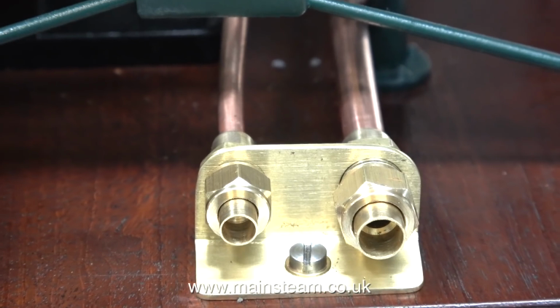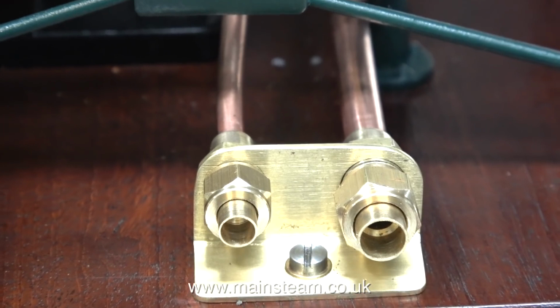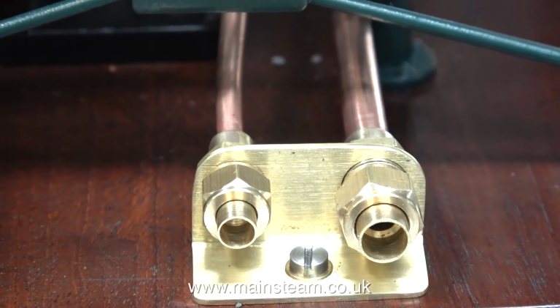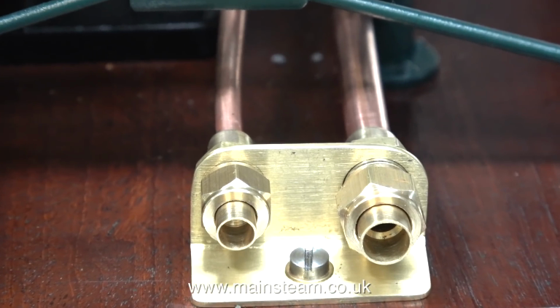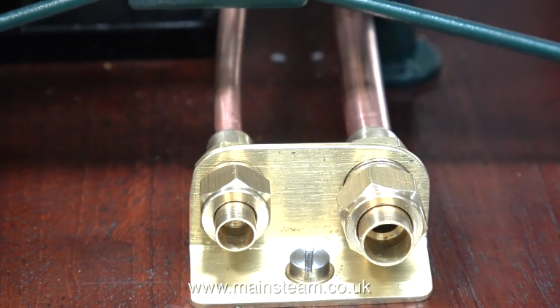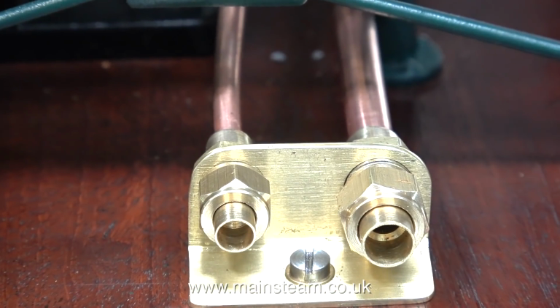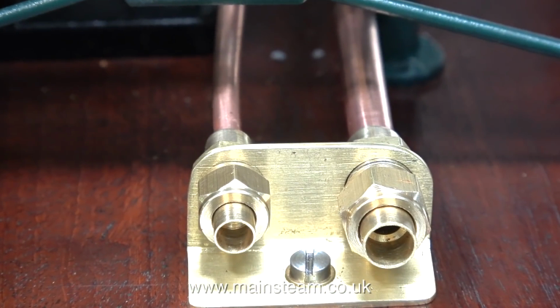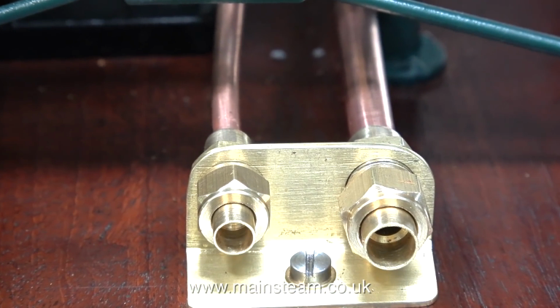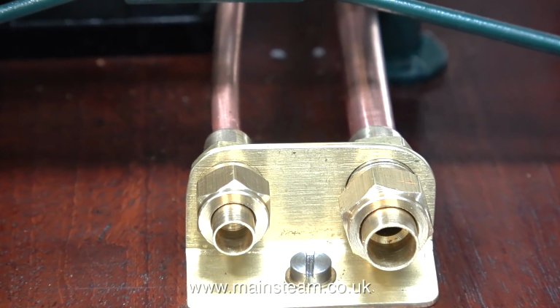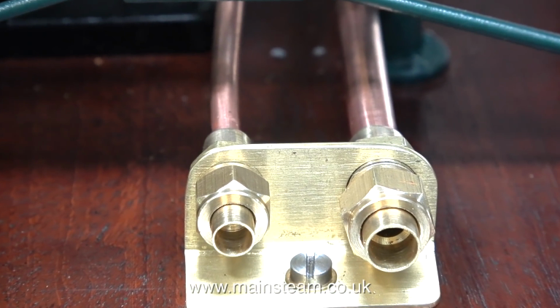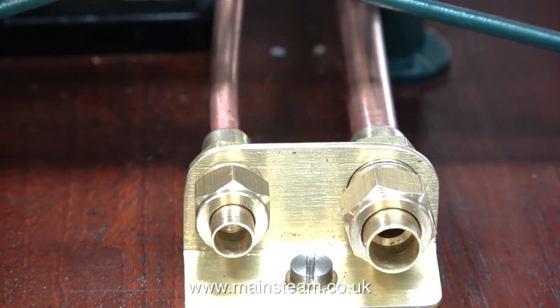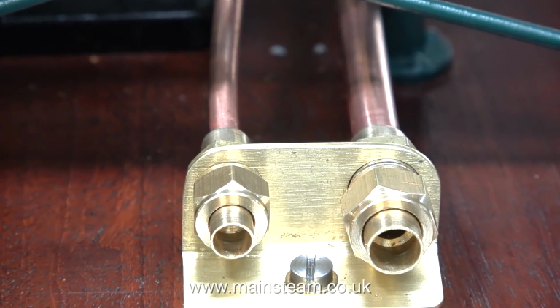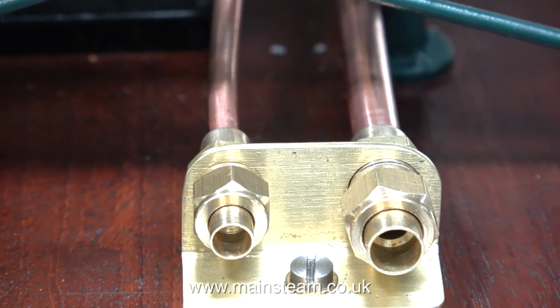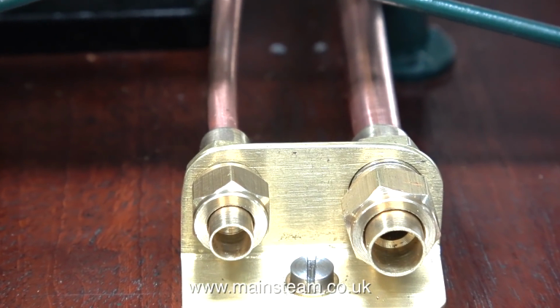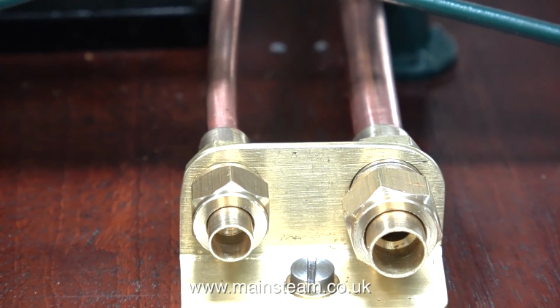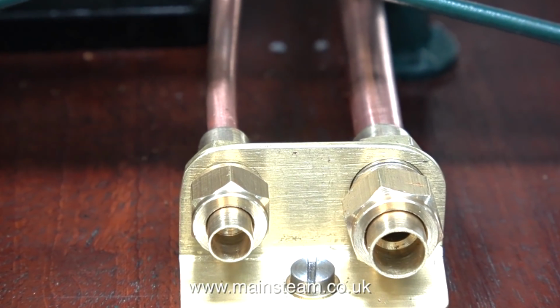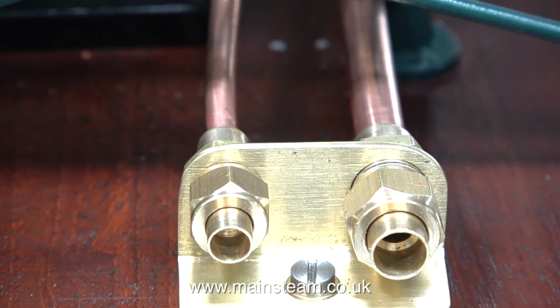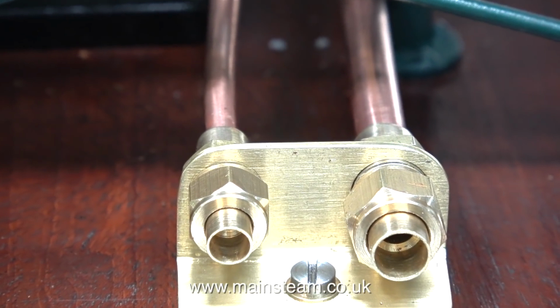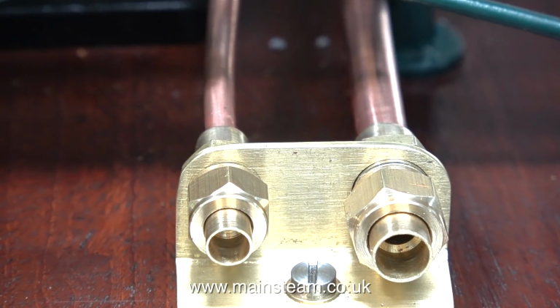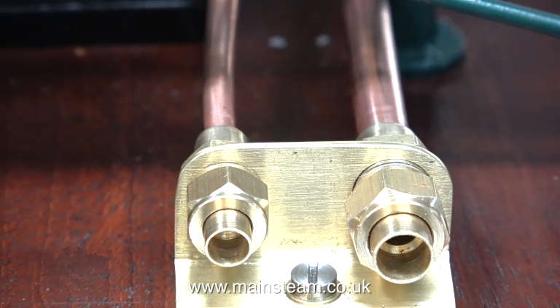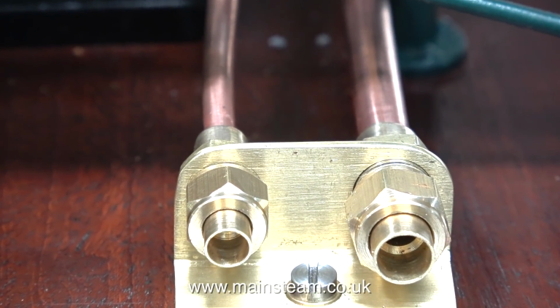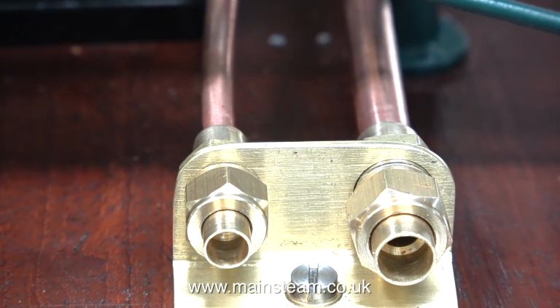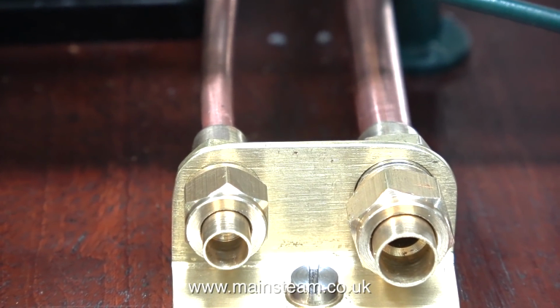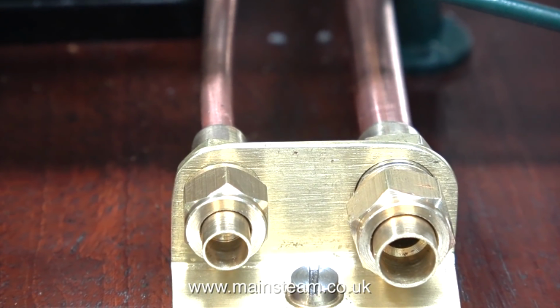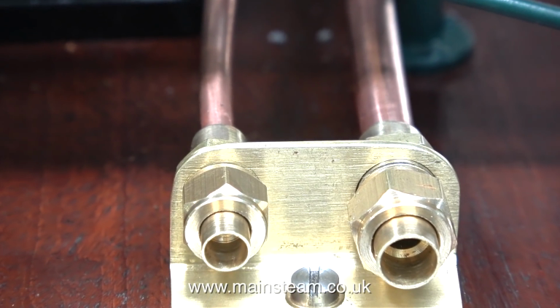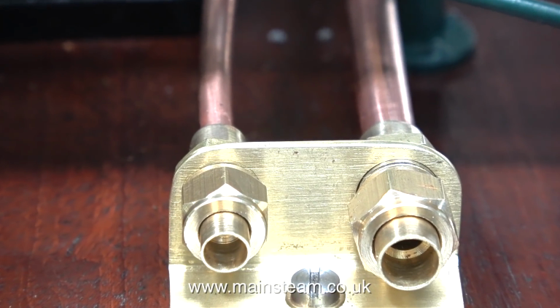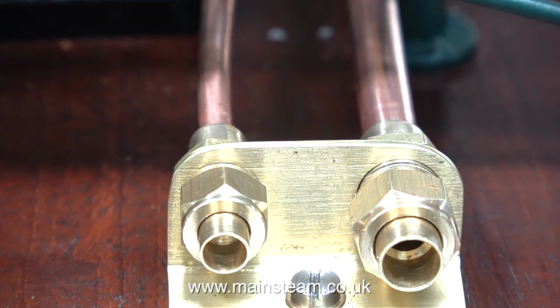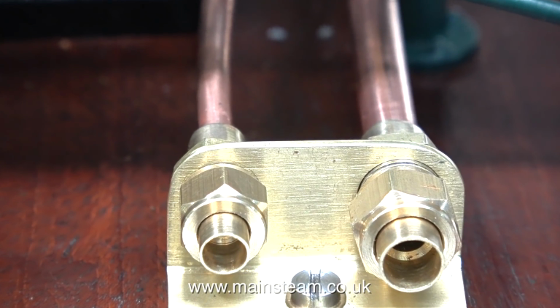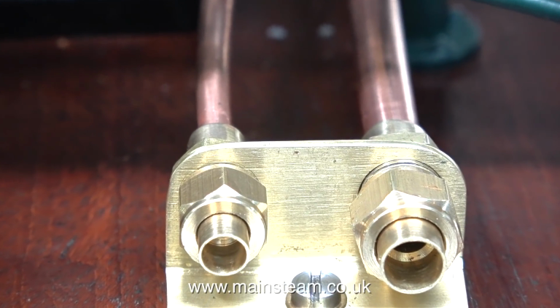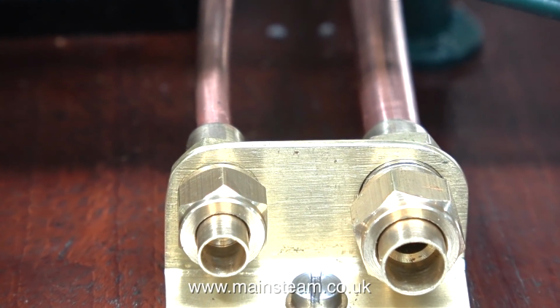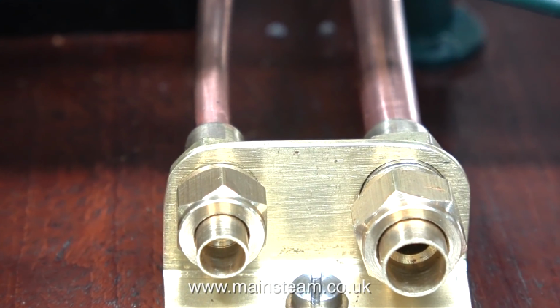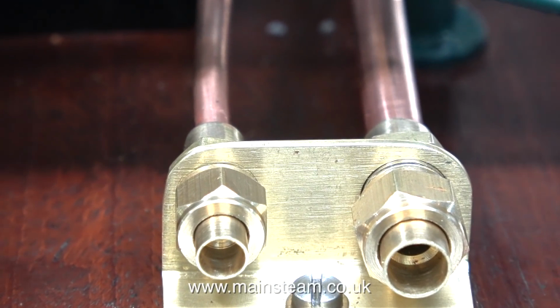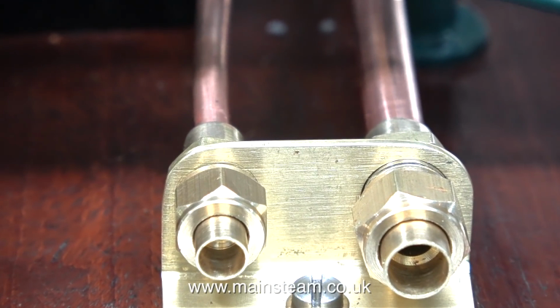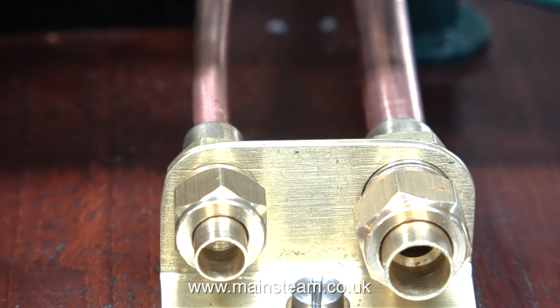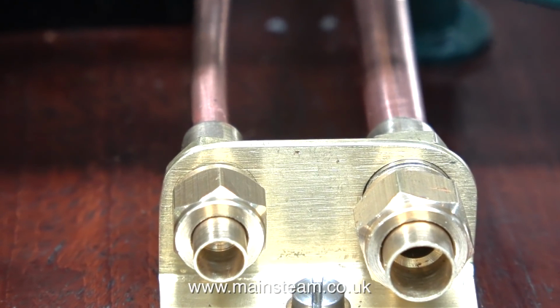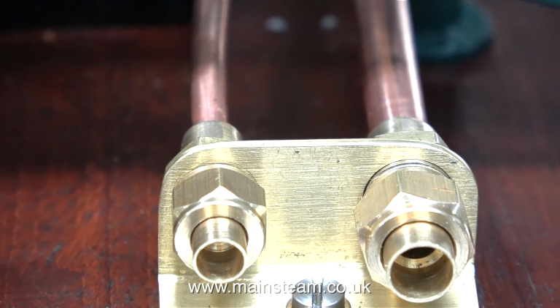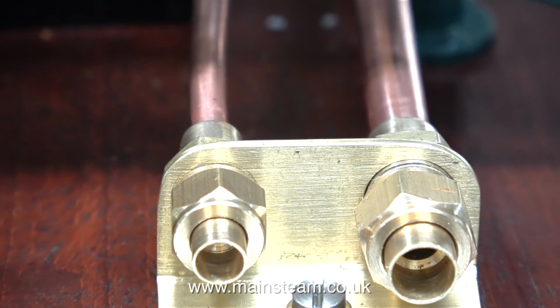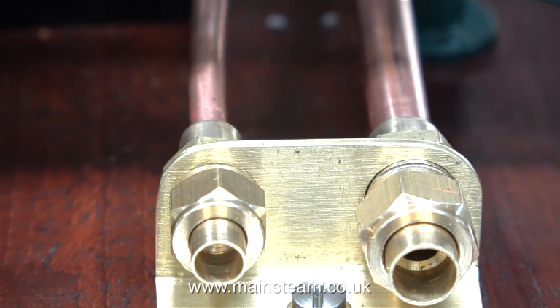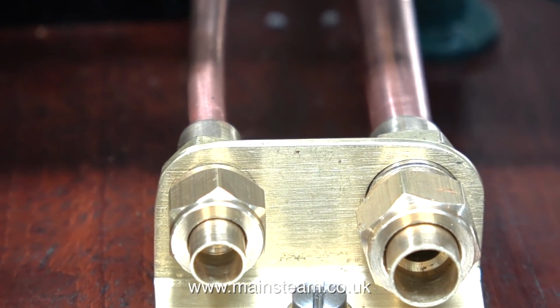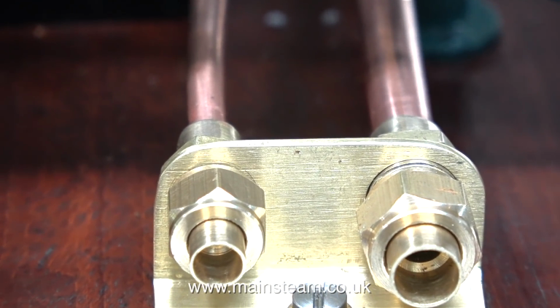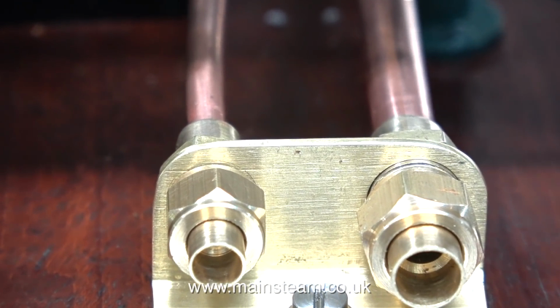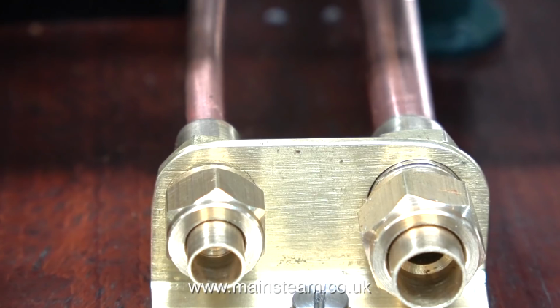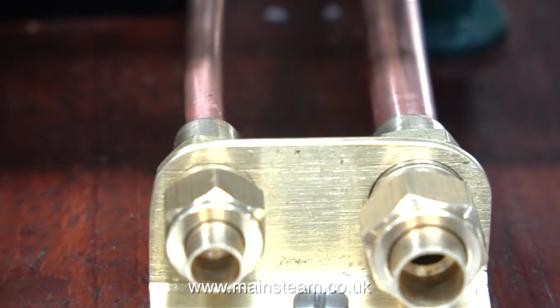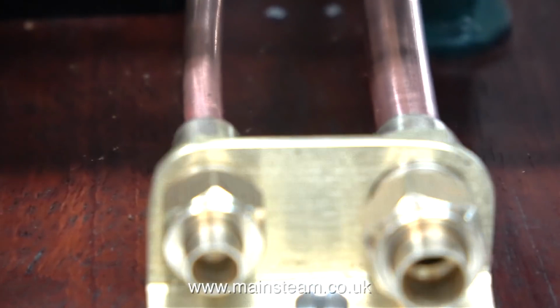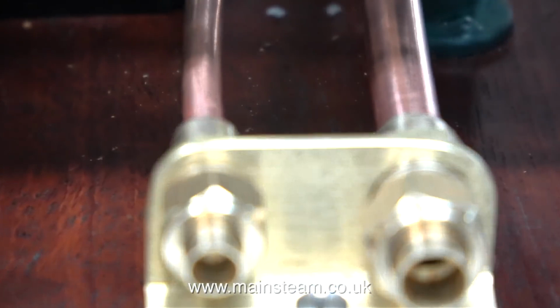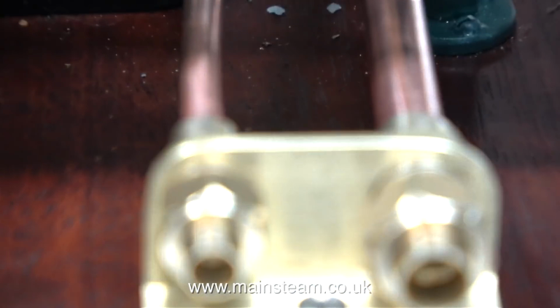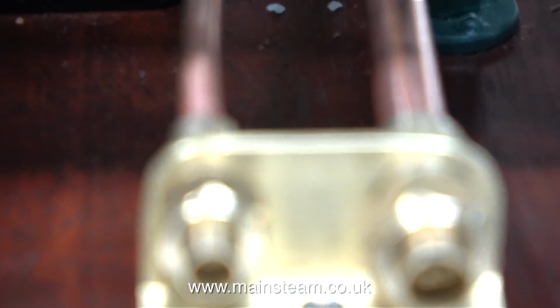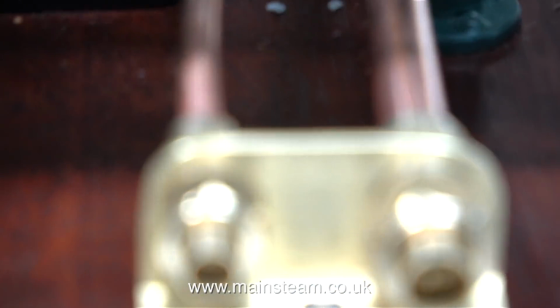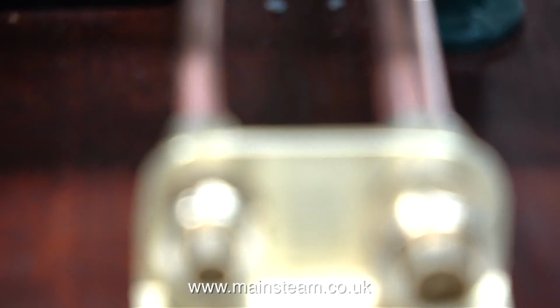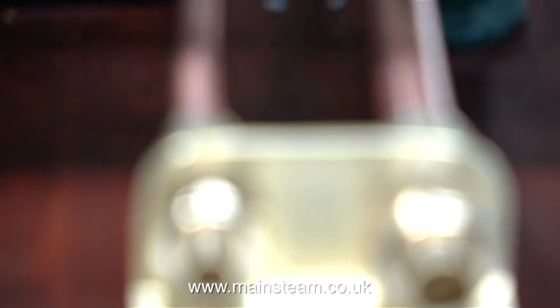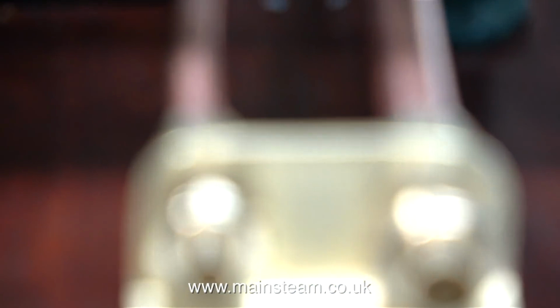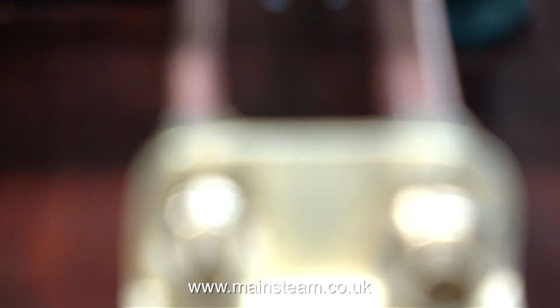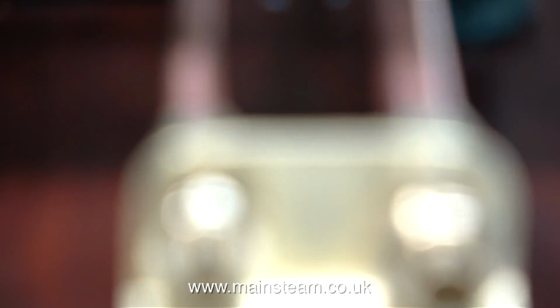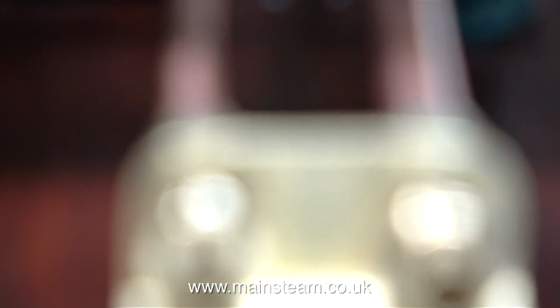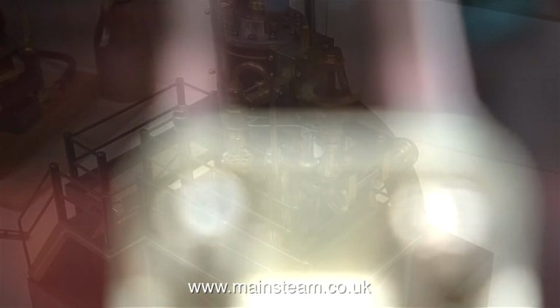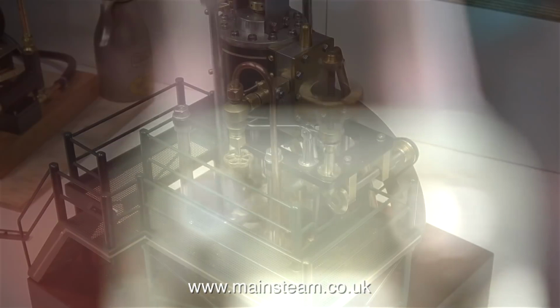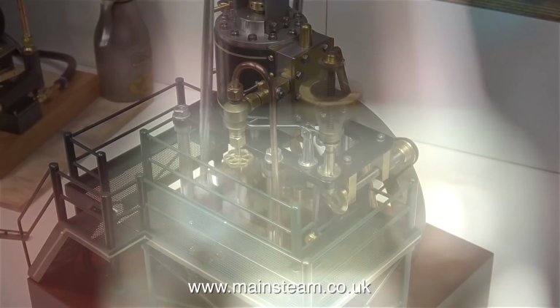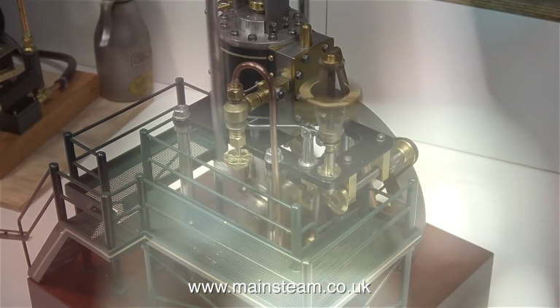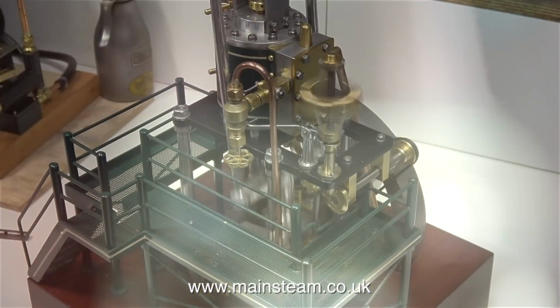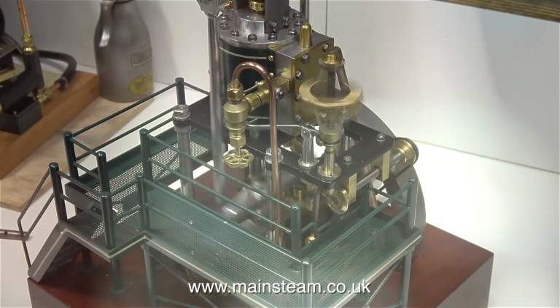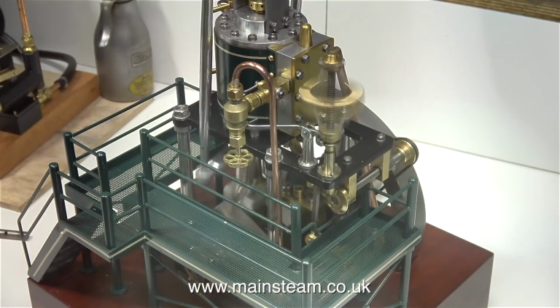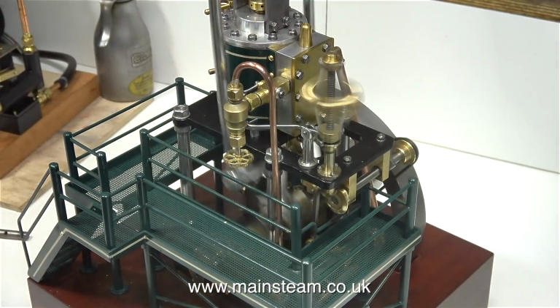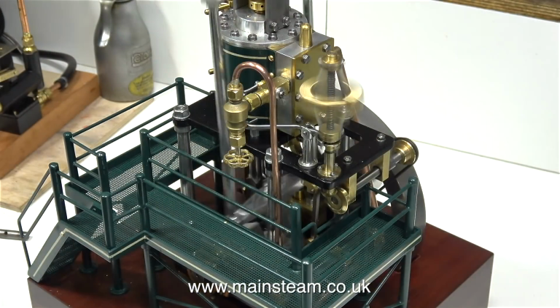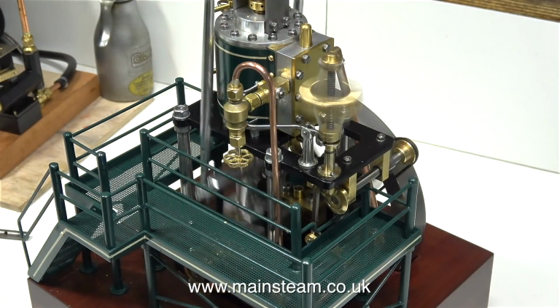The job is now complete, and I will leave you with this beautiful engine running on compressed air. Thanks for watching, and I hope you found it useful.